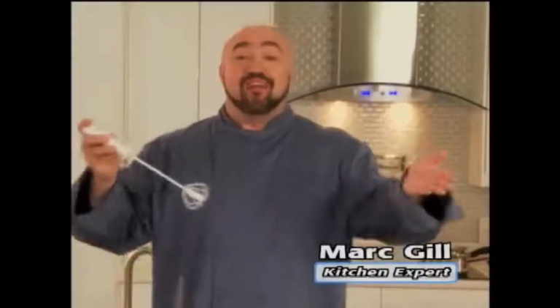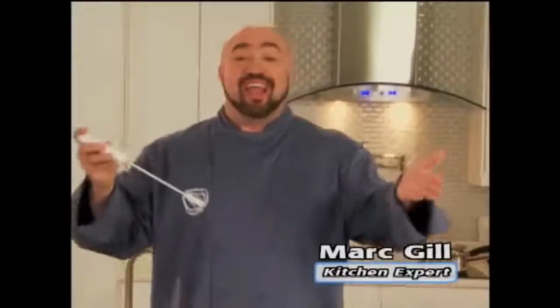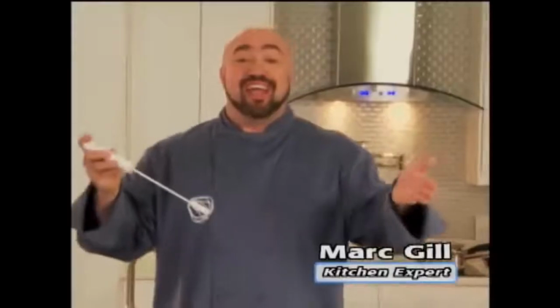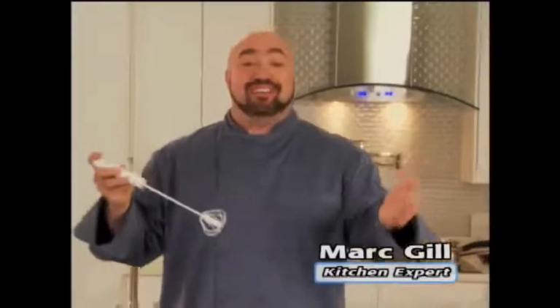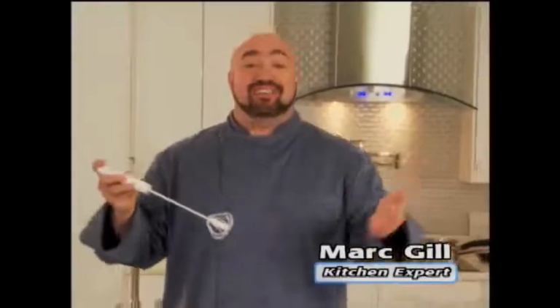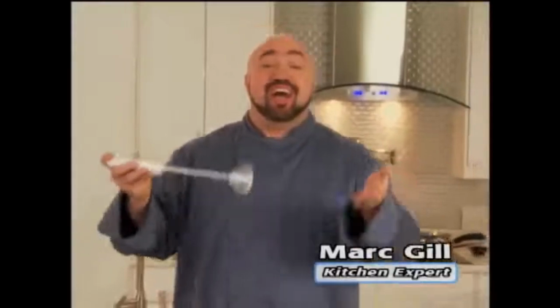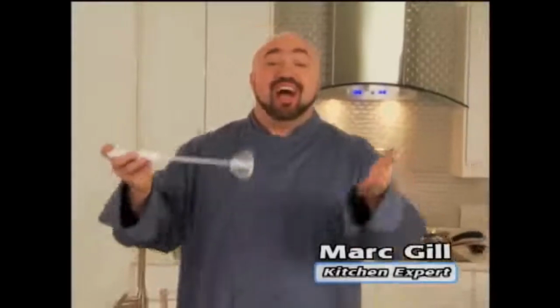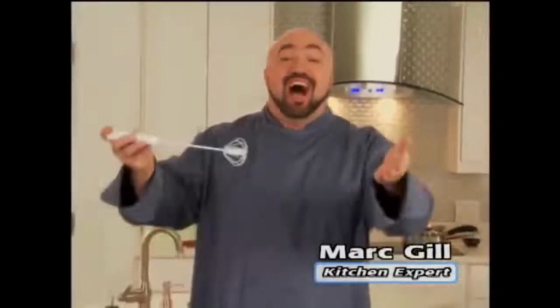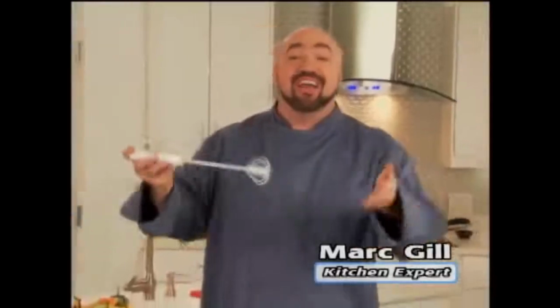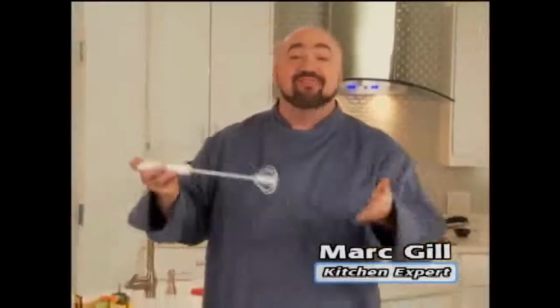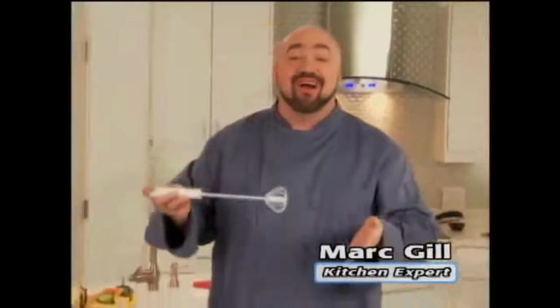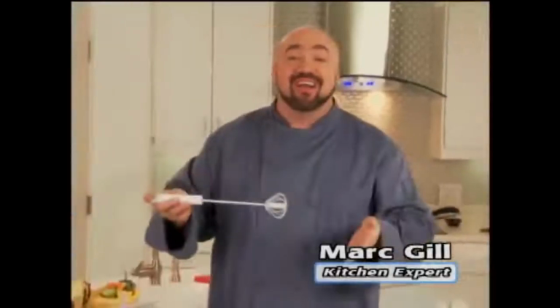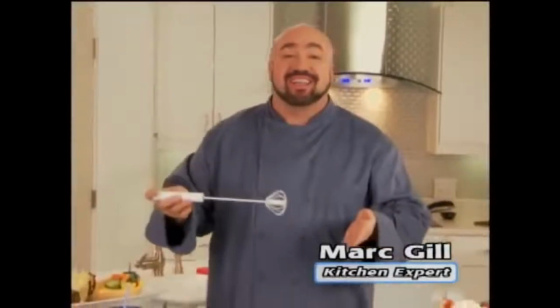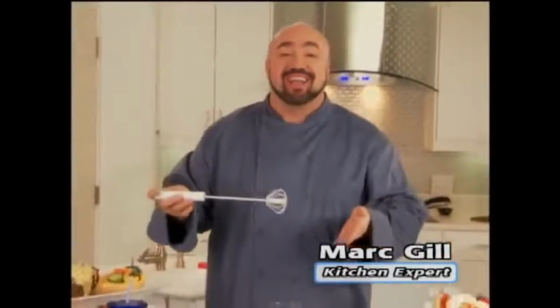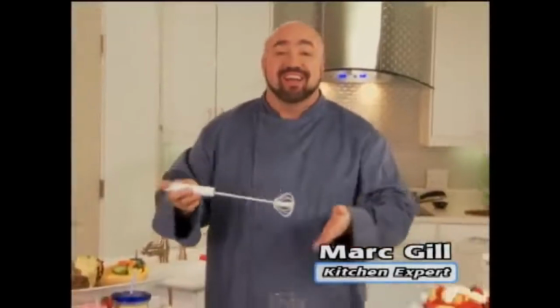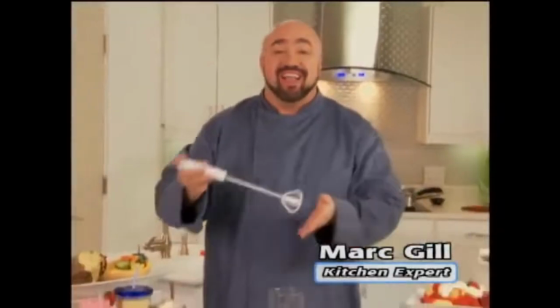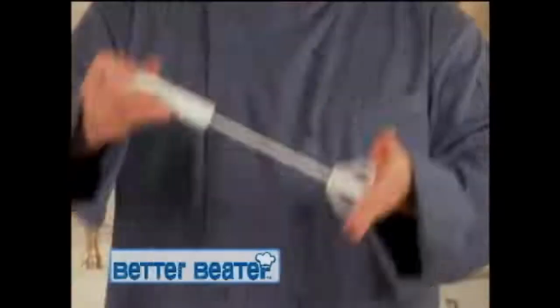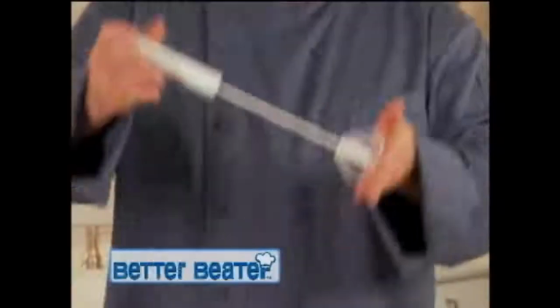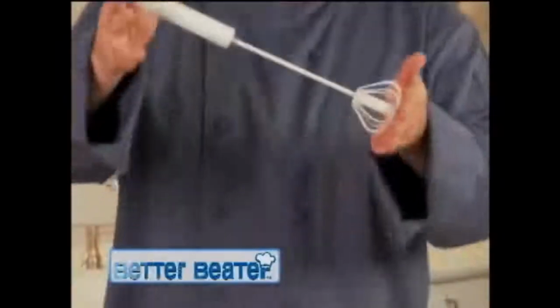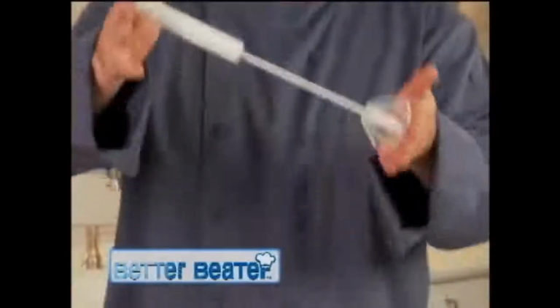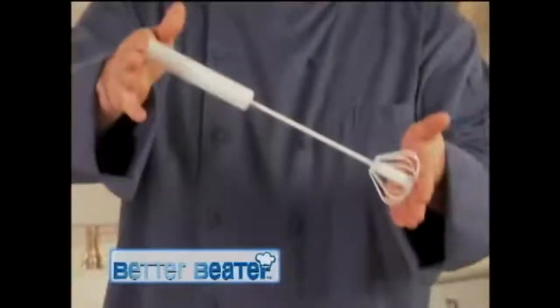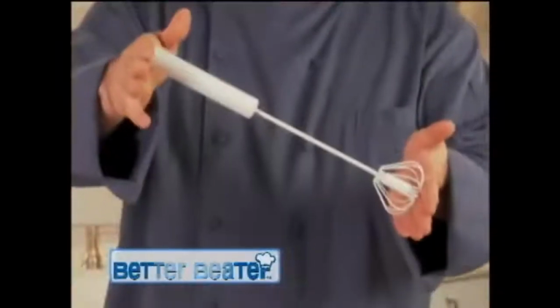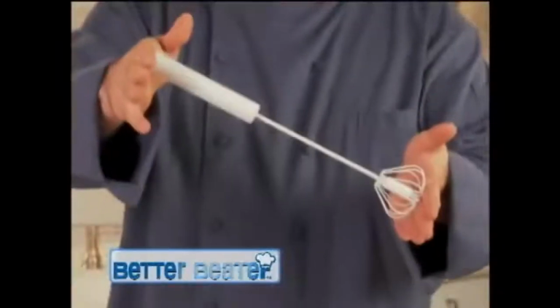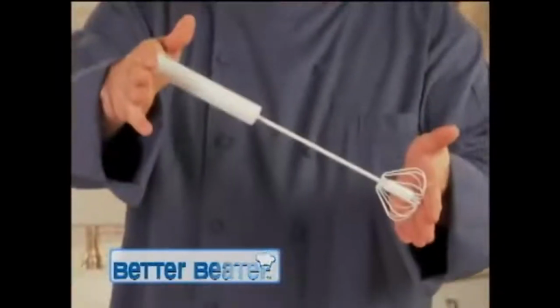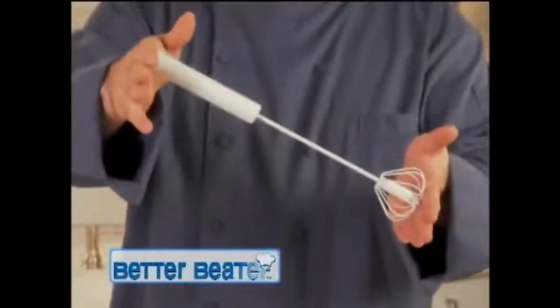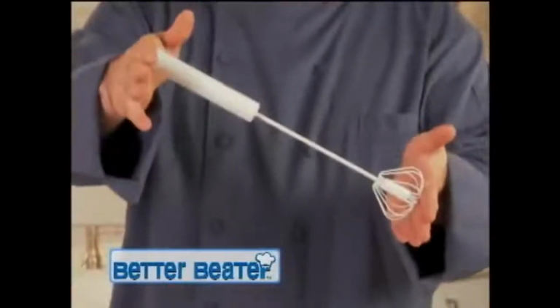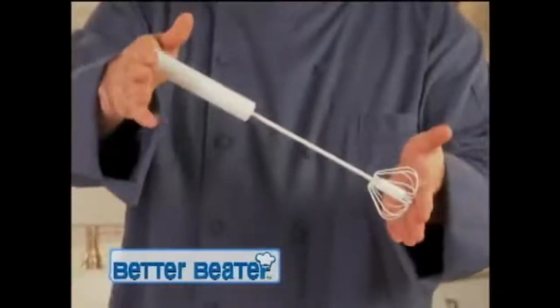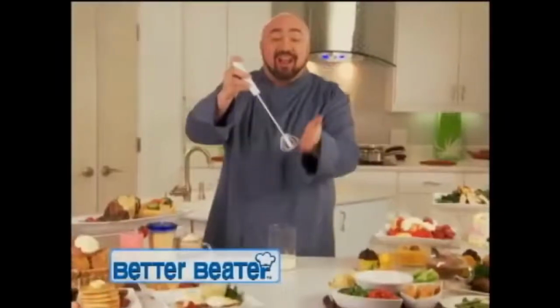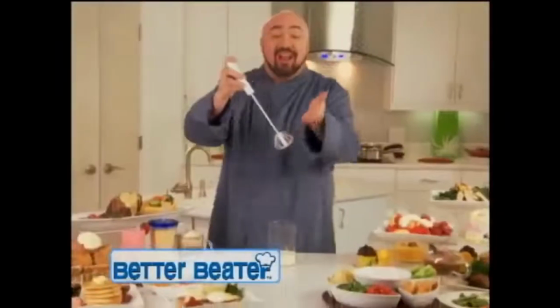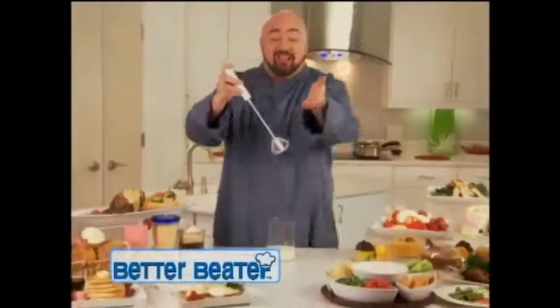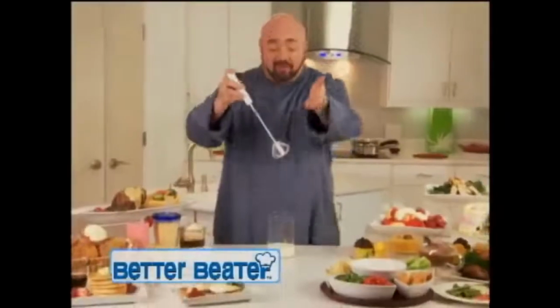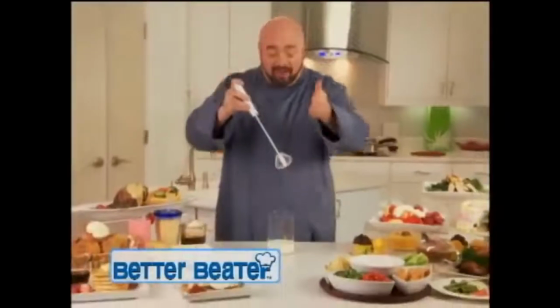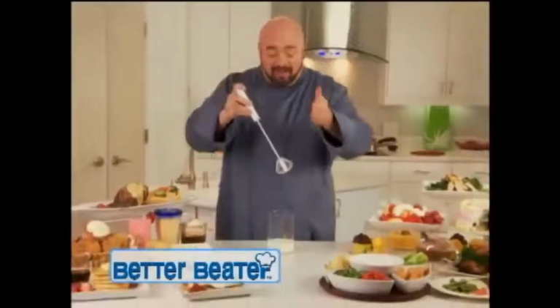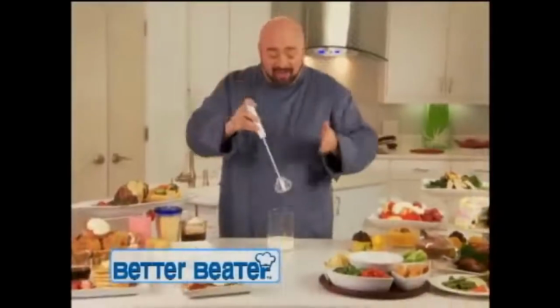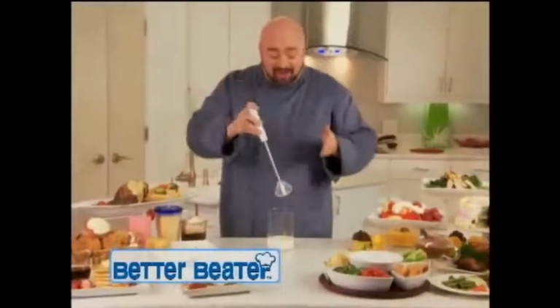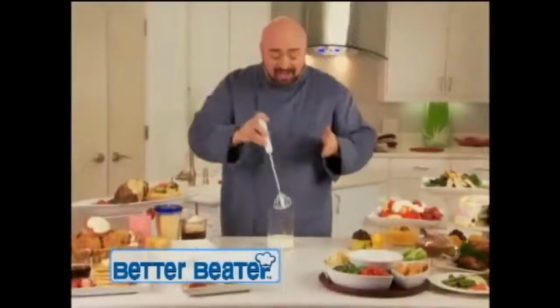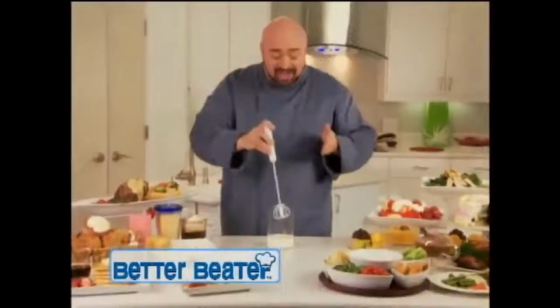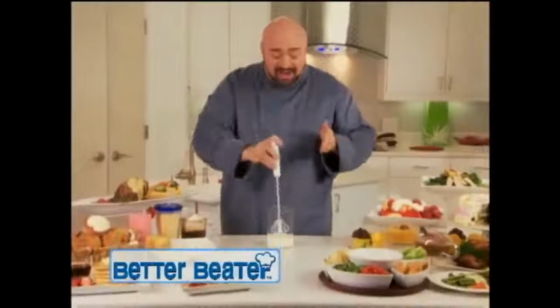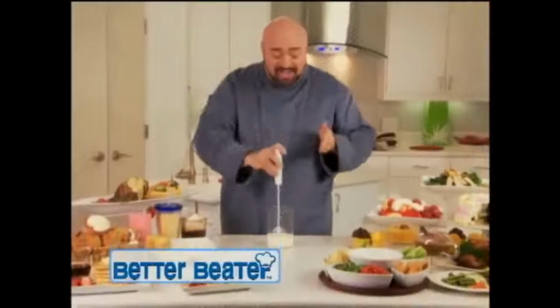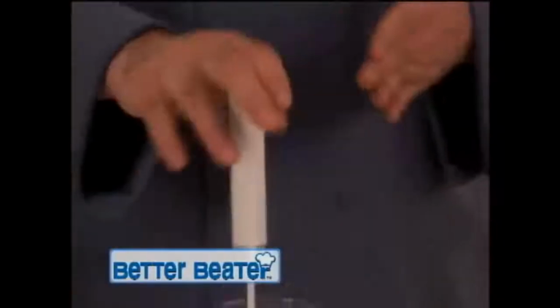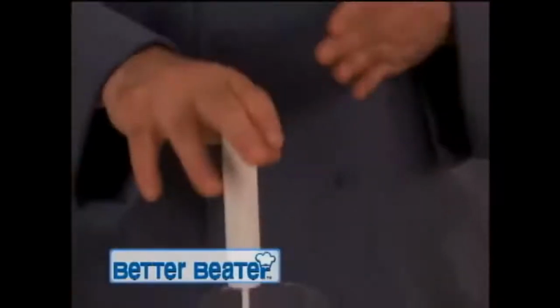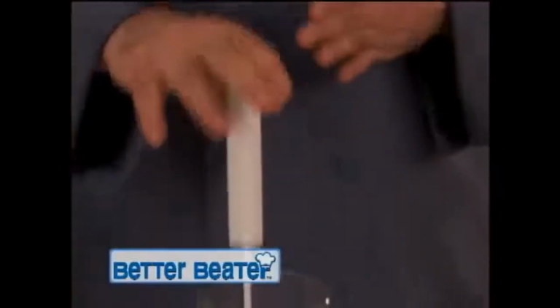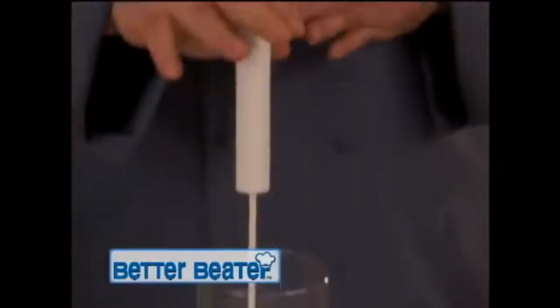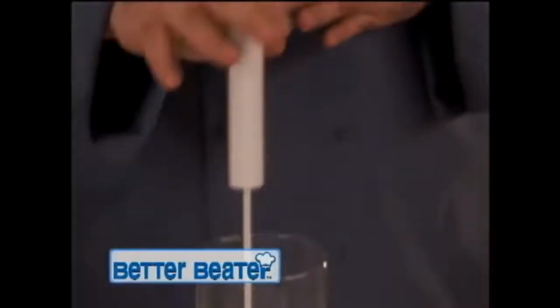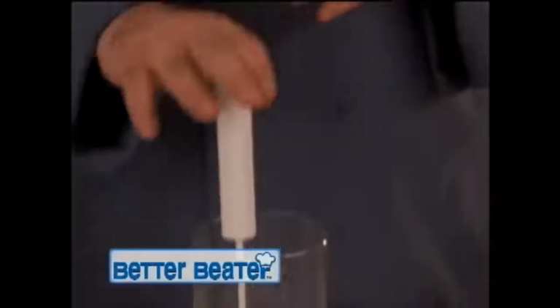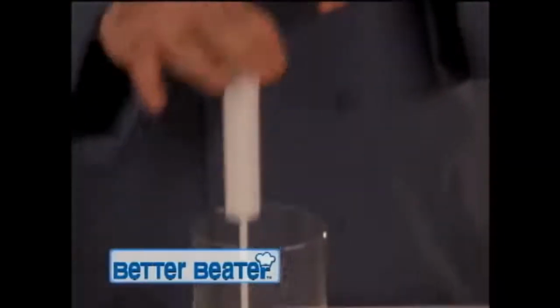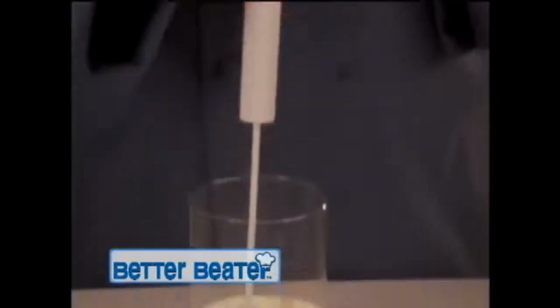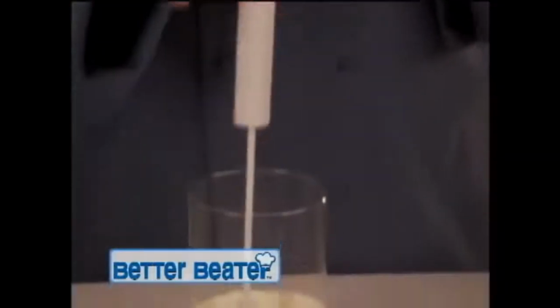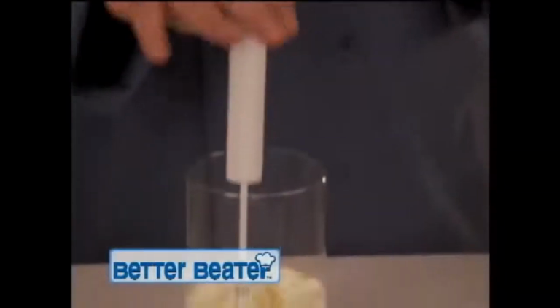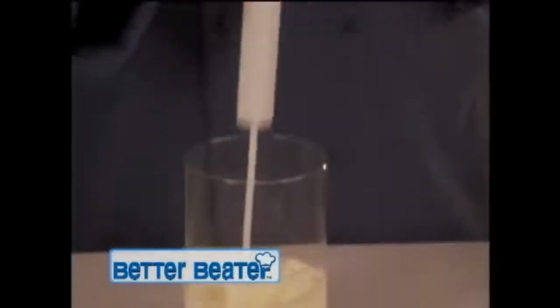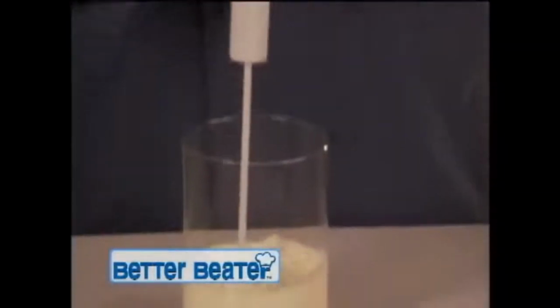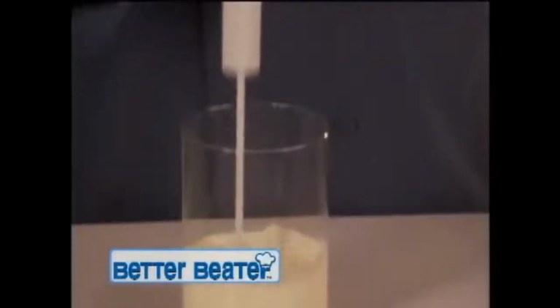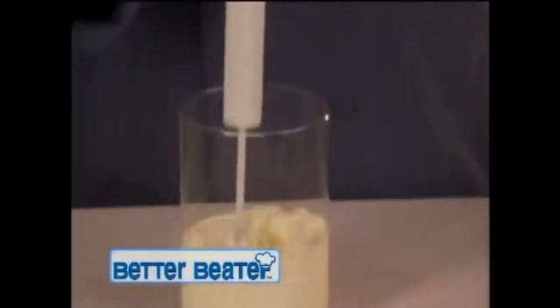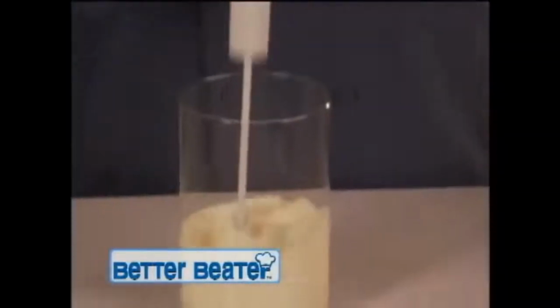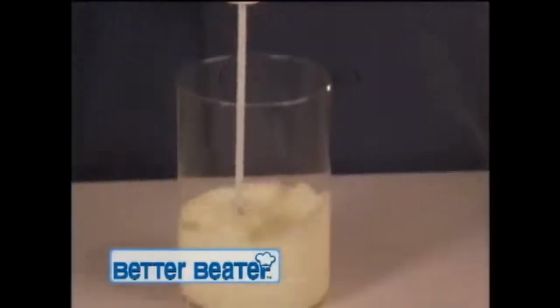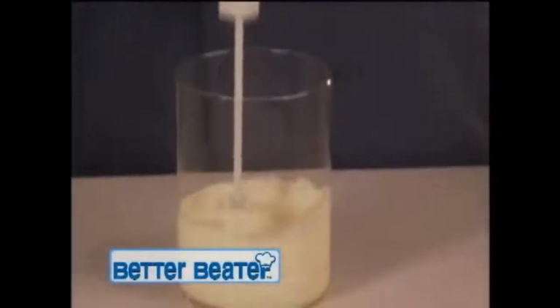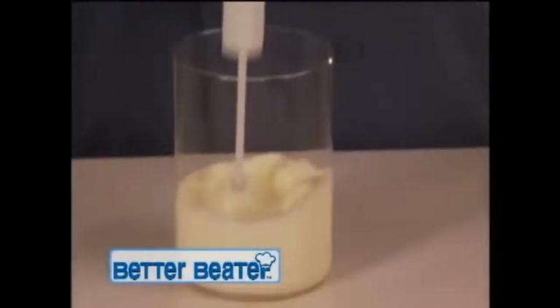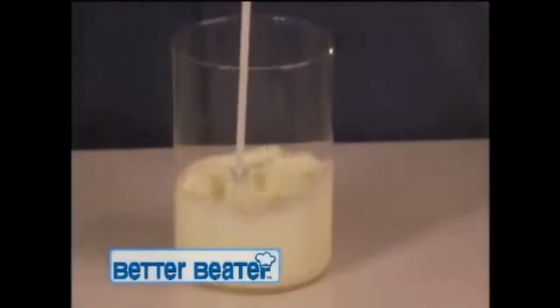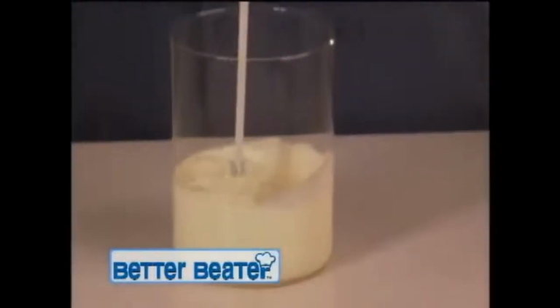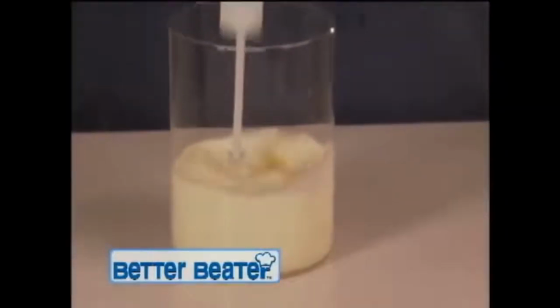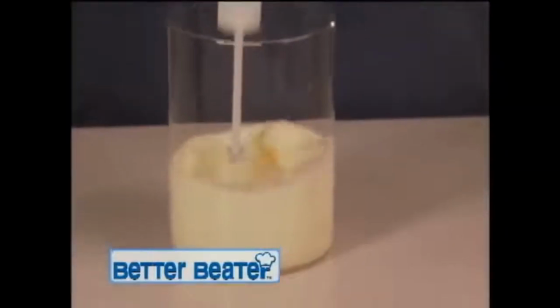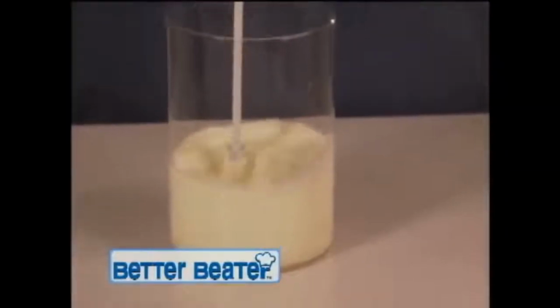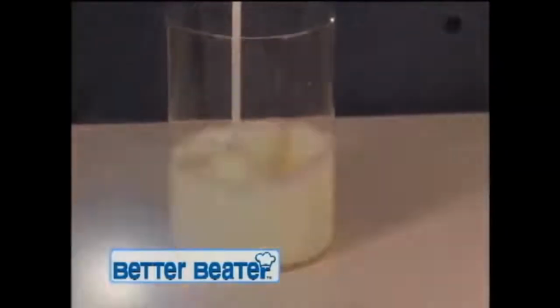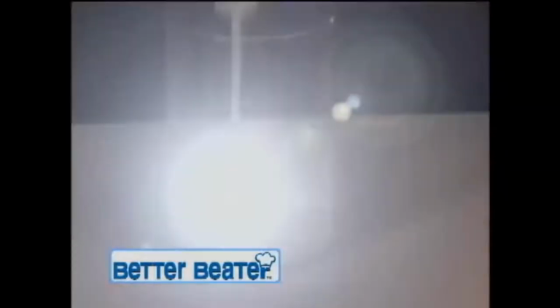There is. Hi, Mark Gill here with the Better Beater — the revolutionary kitchen tool that does all the work for you.